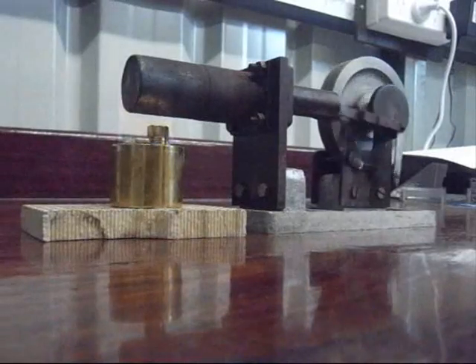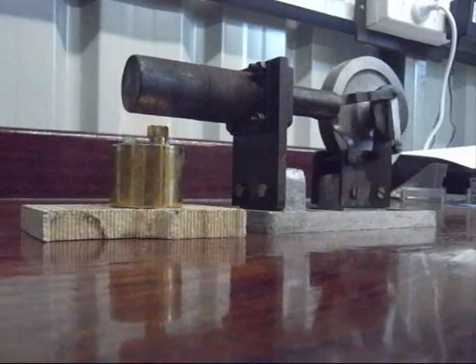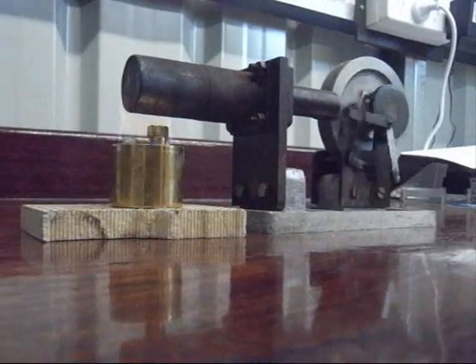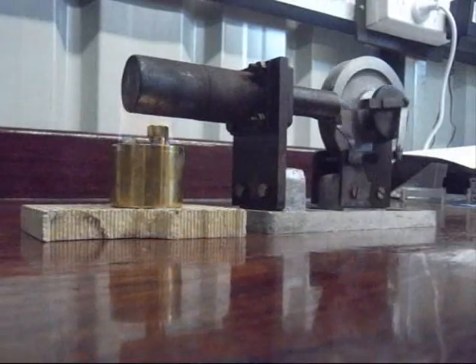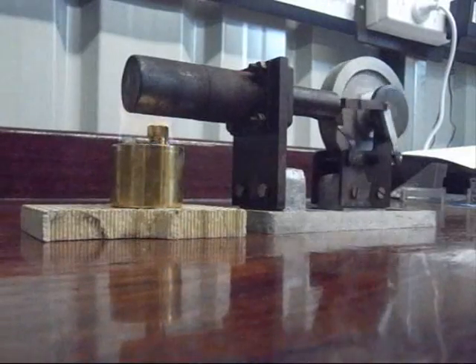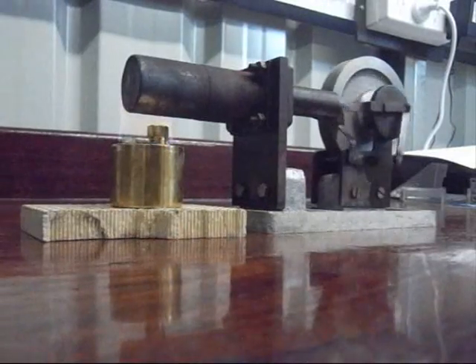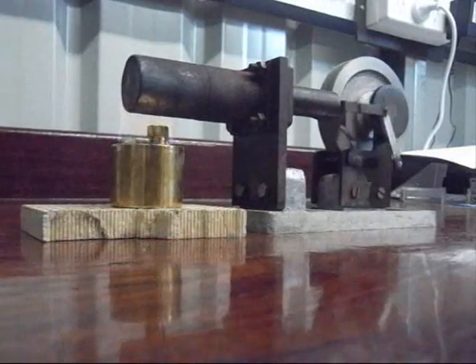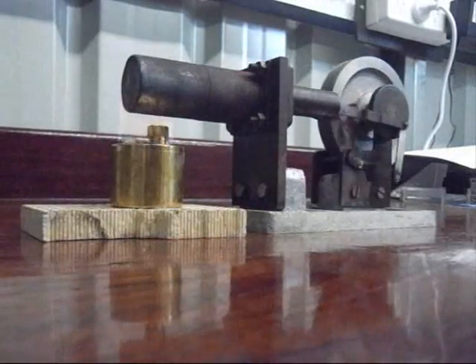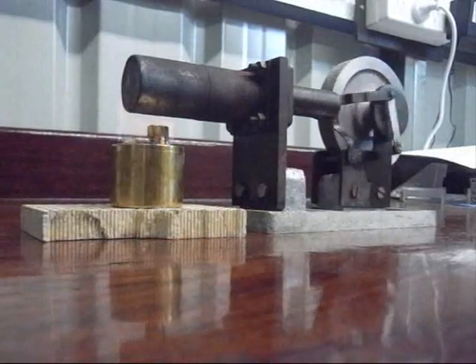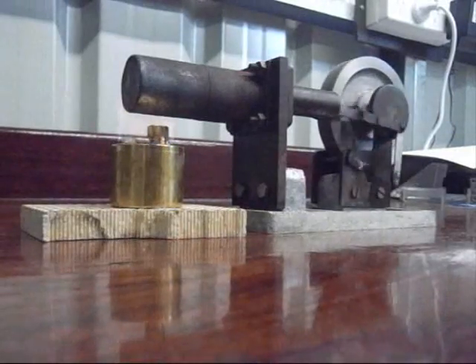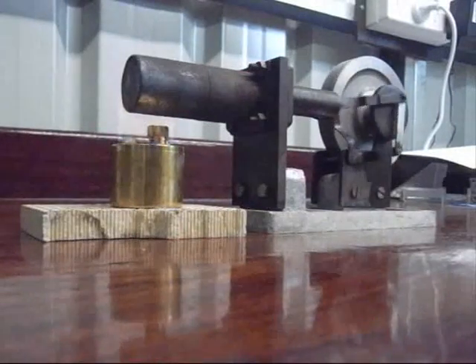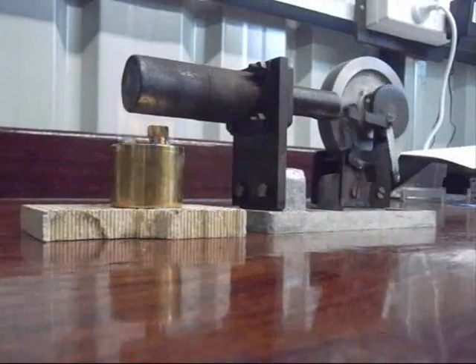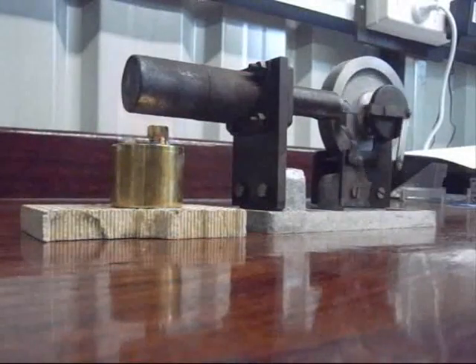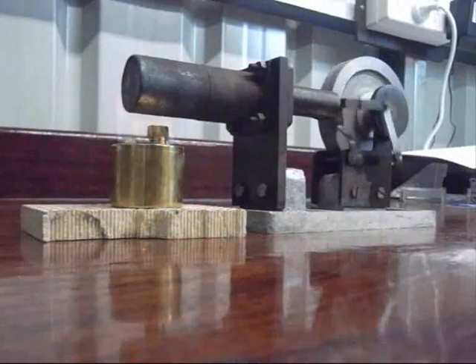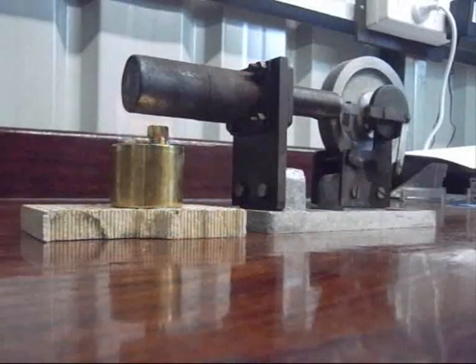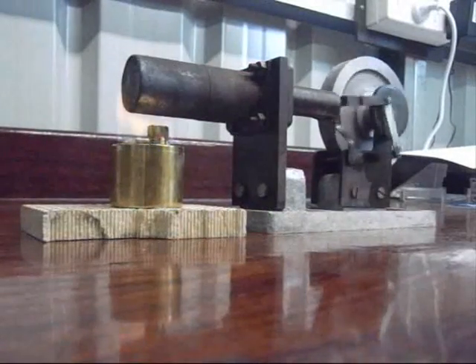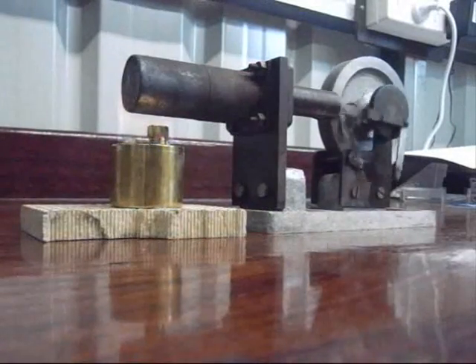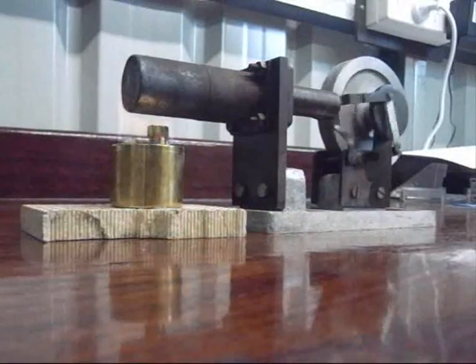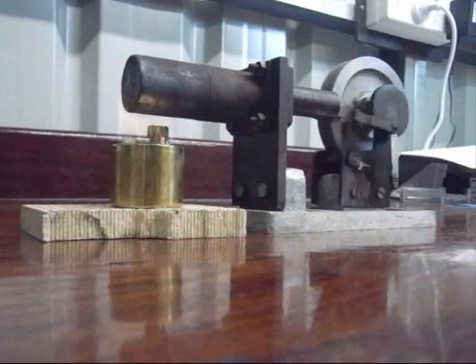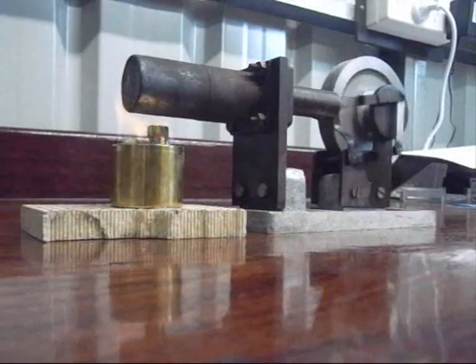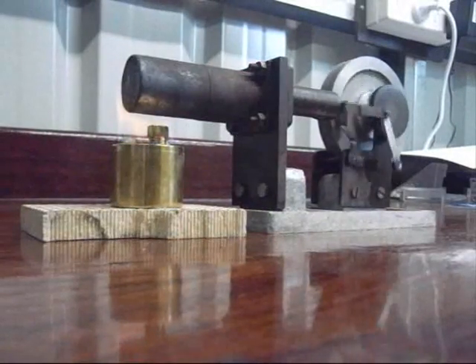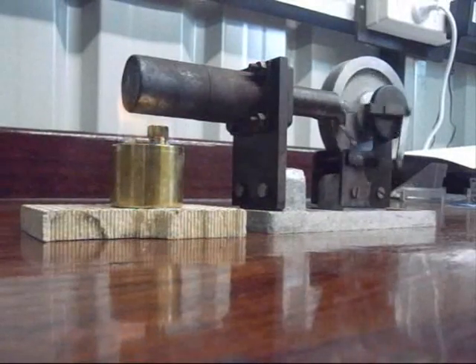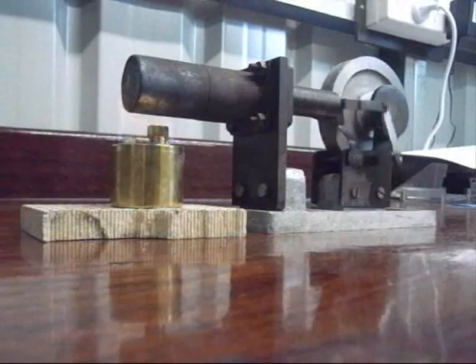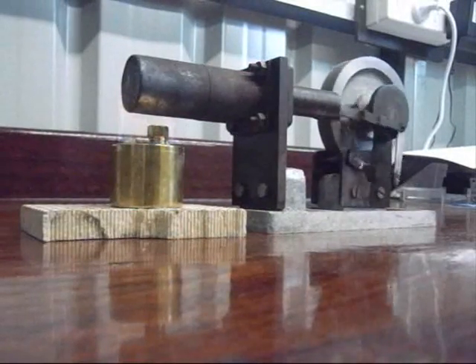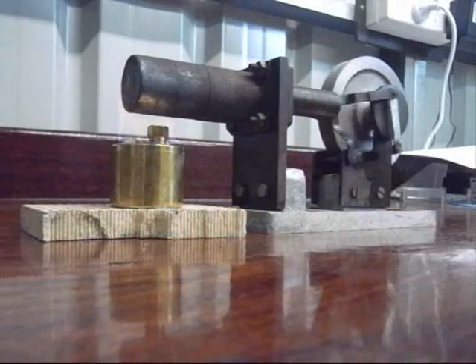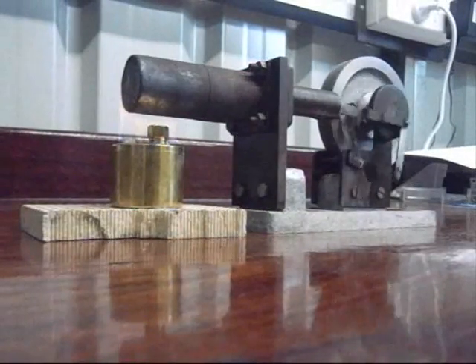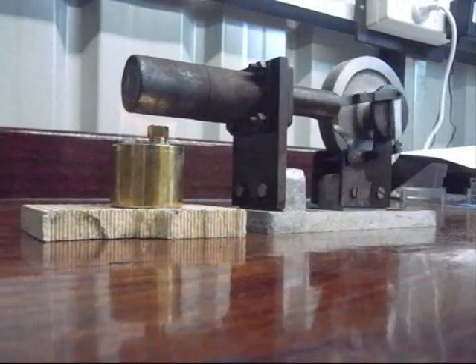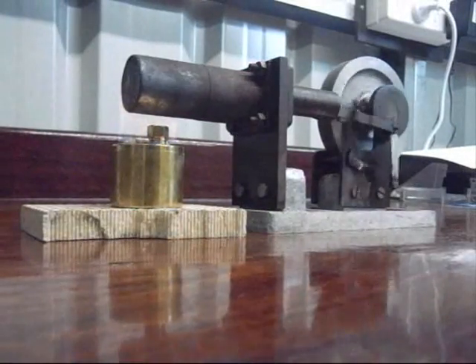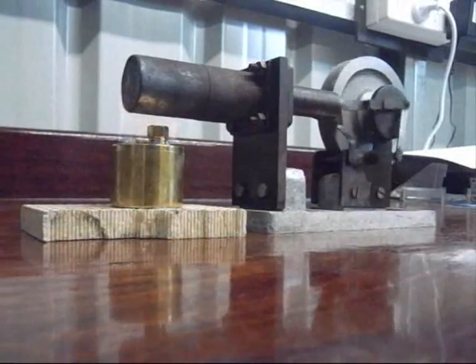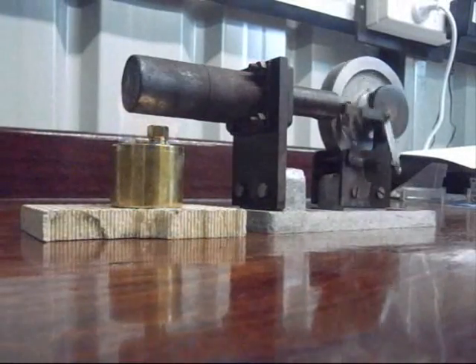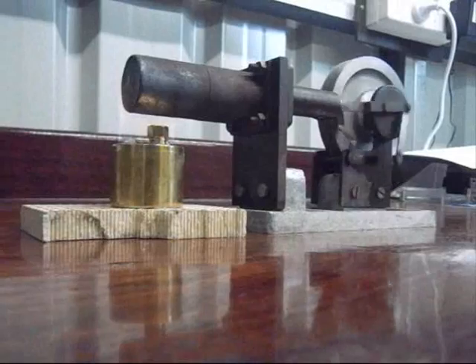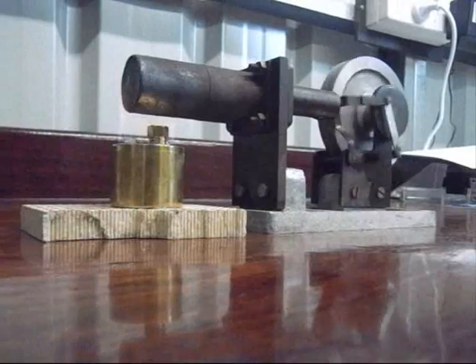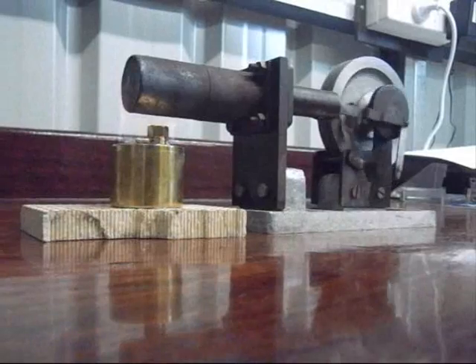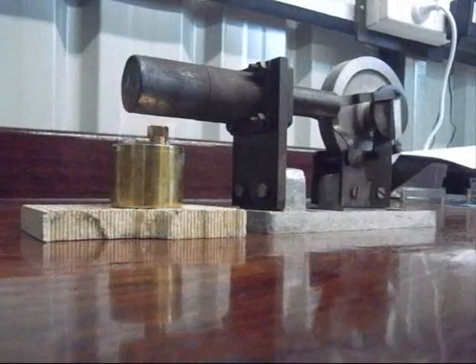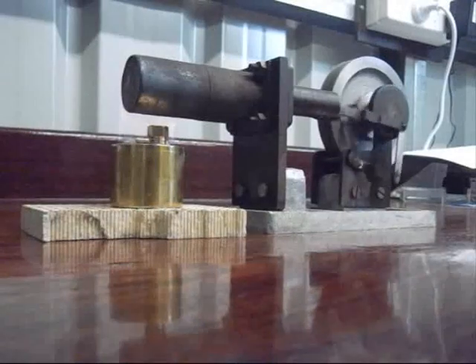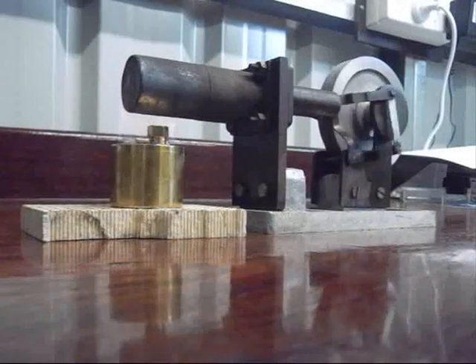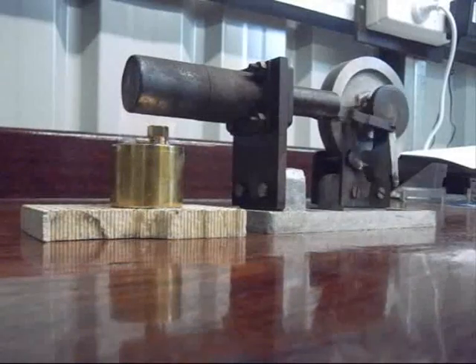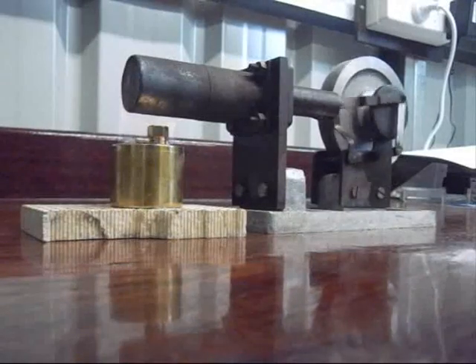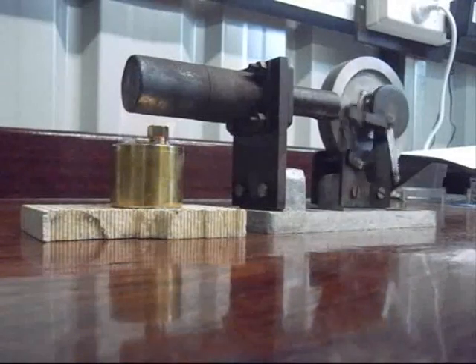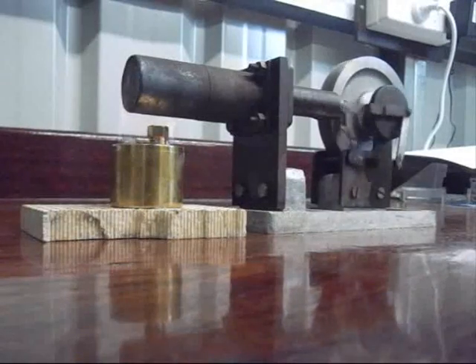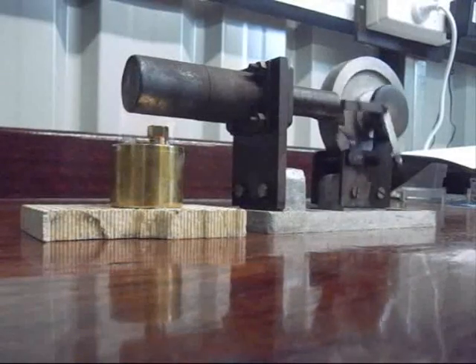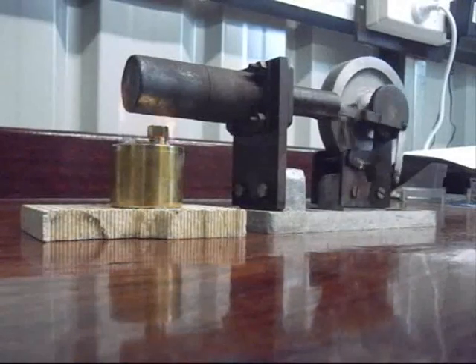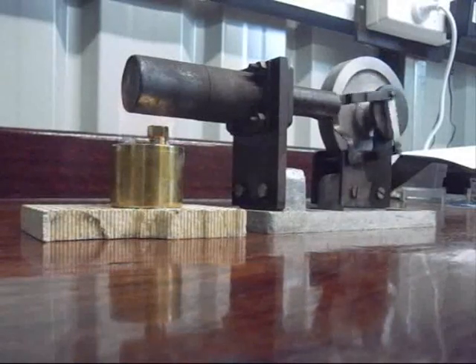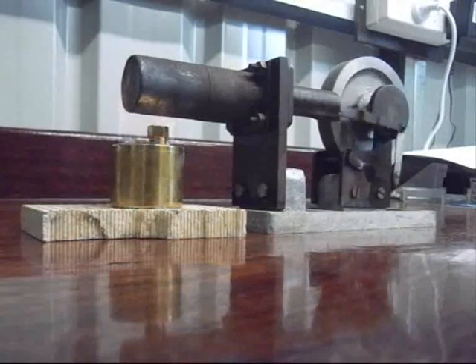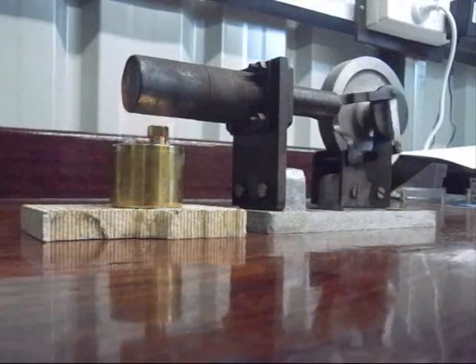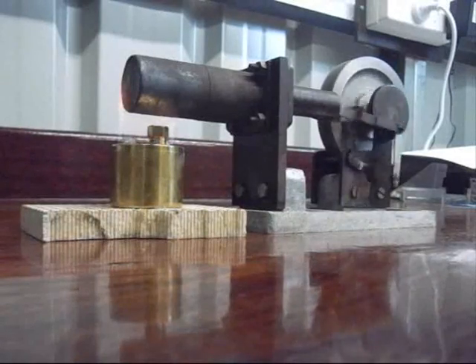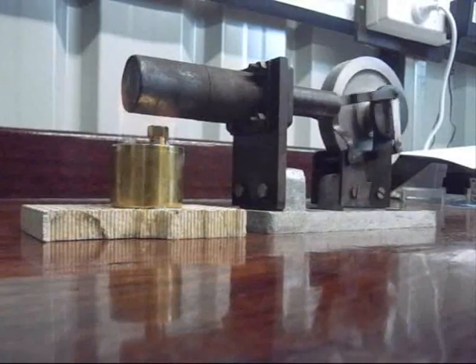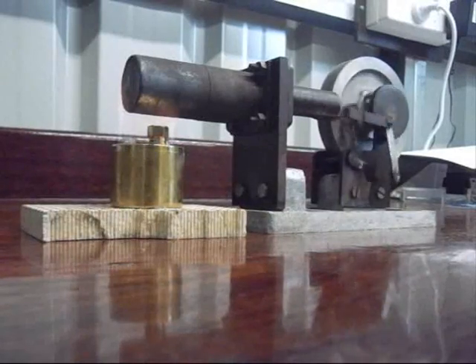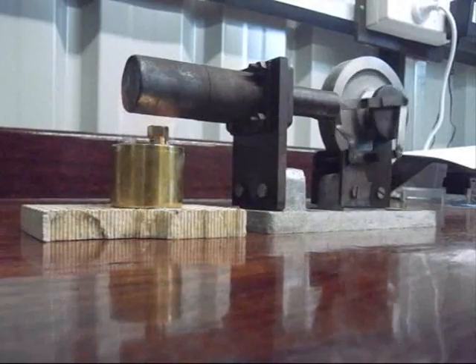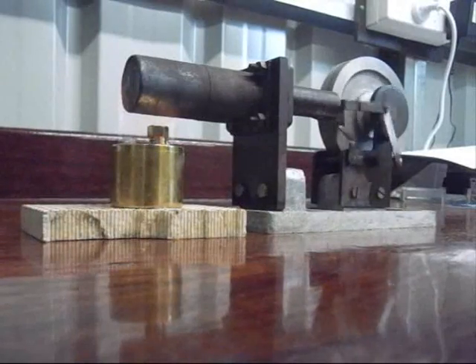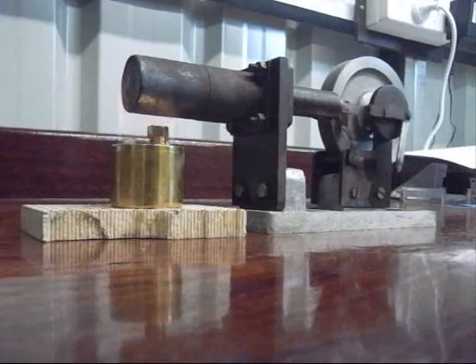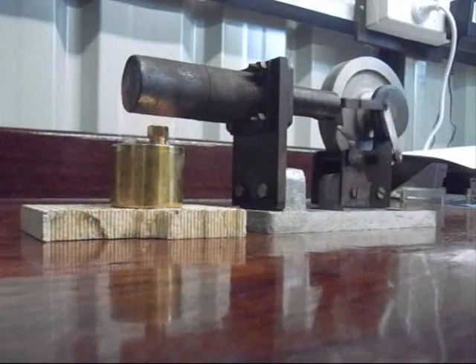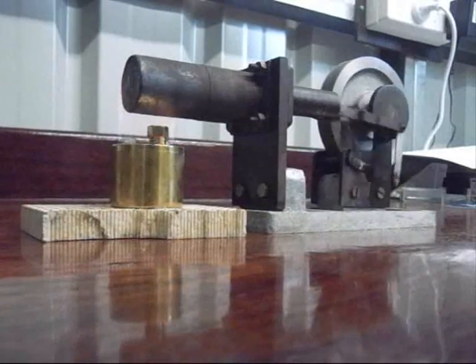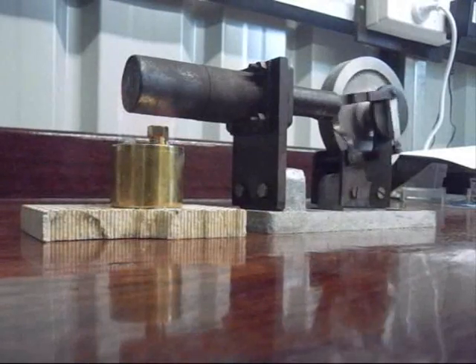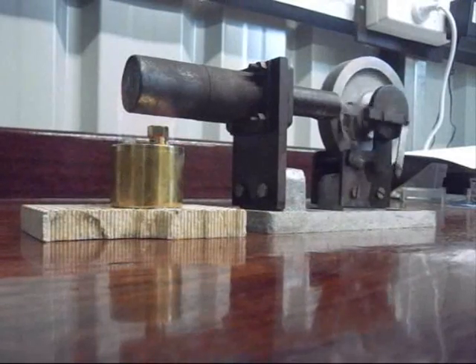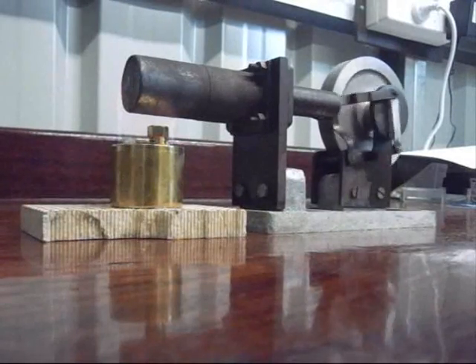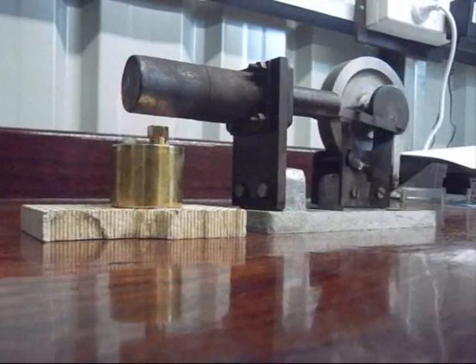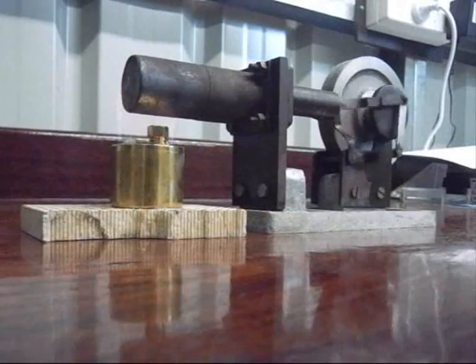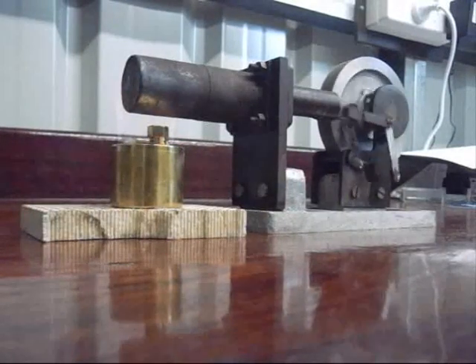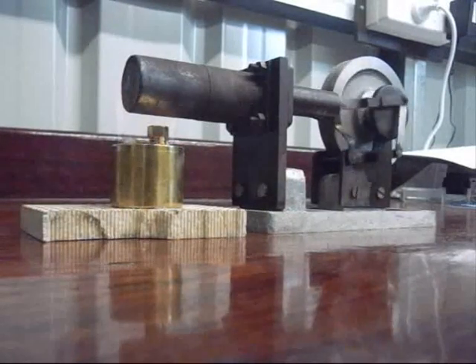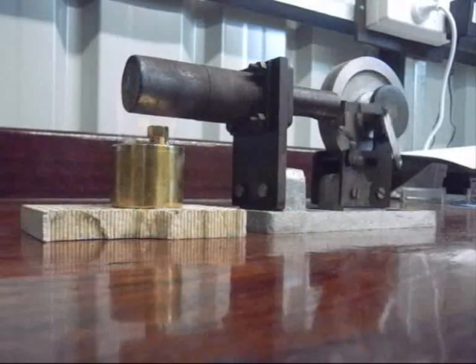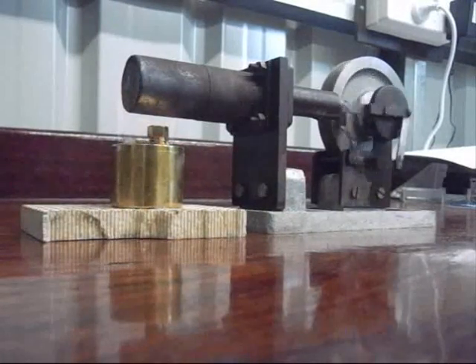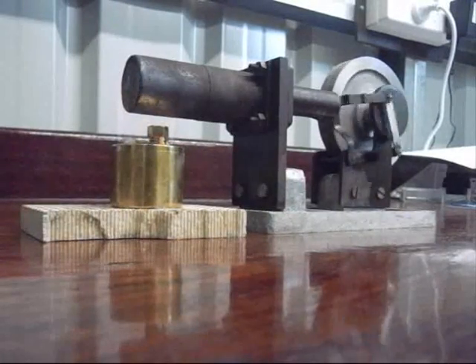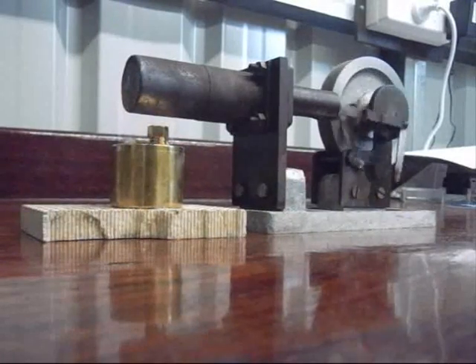Still heating up so it's not running particularly fast at the moment. There you have a T Haynes school-built Stirling engine running.